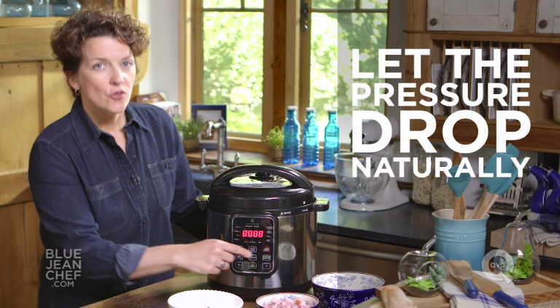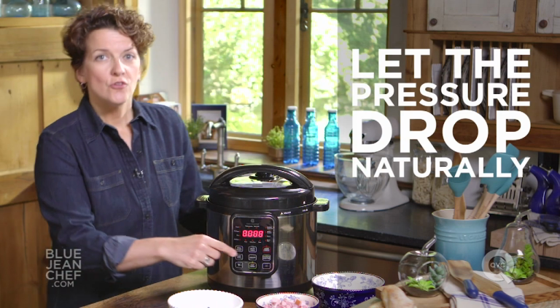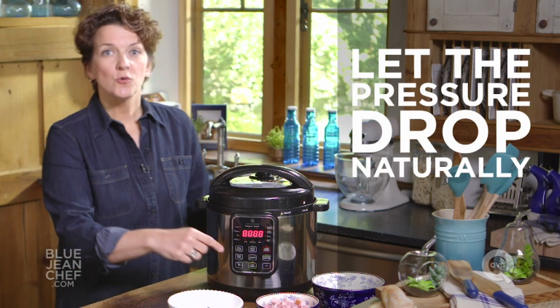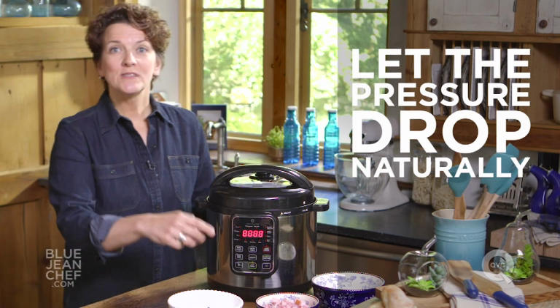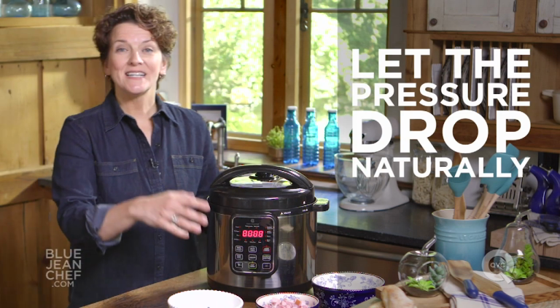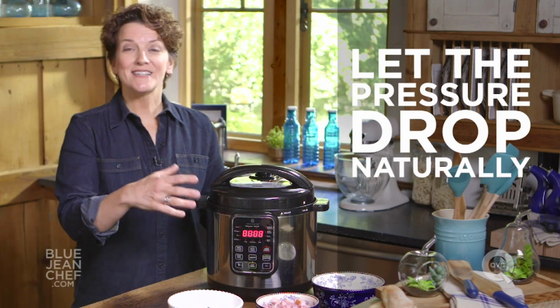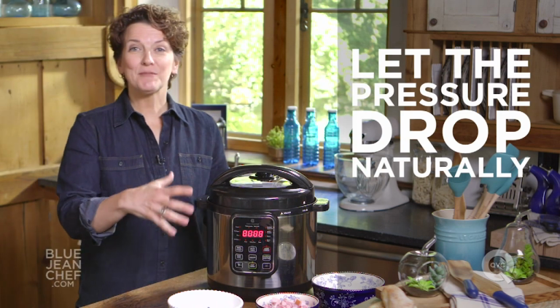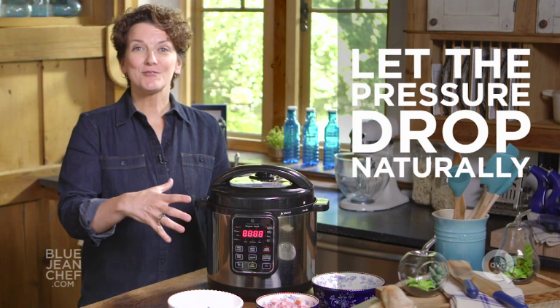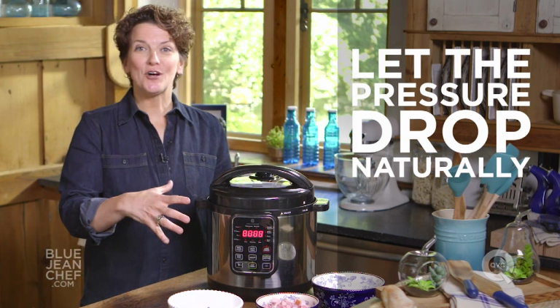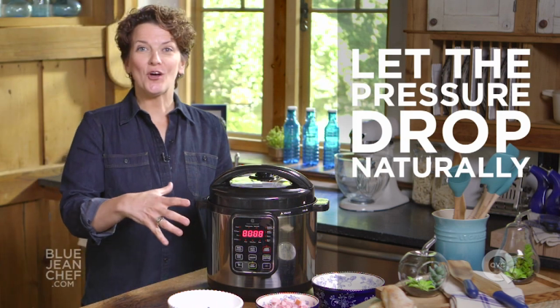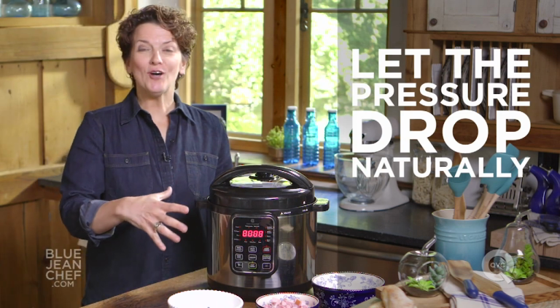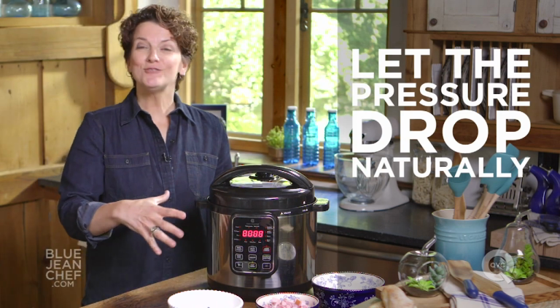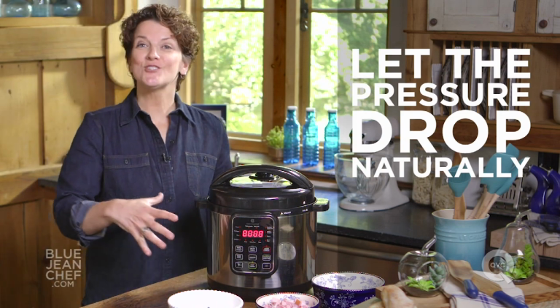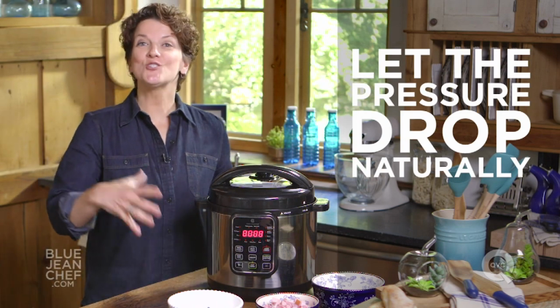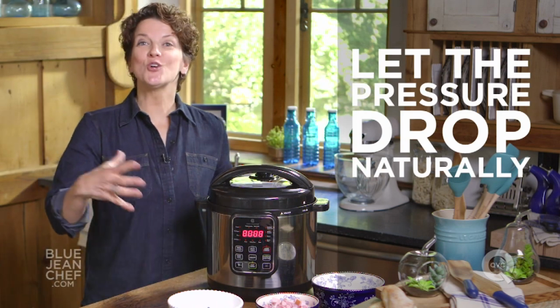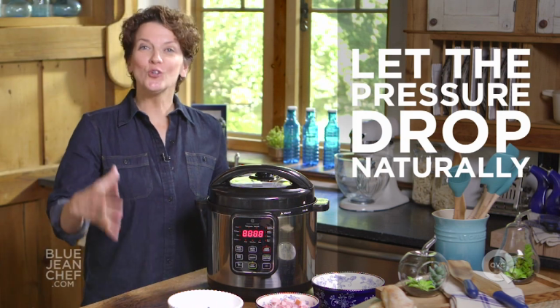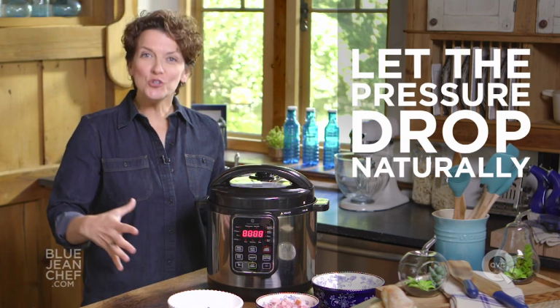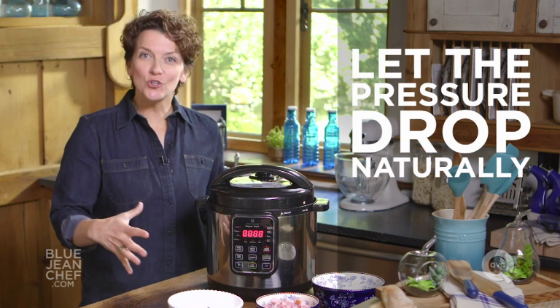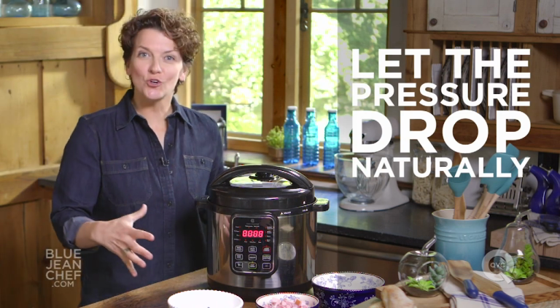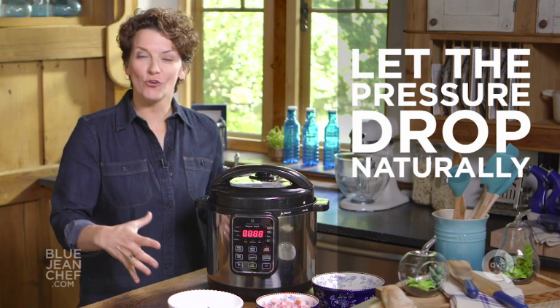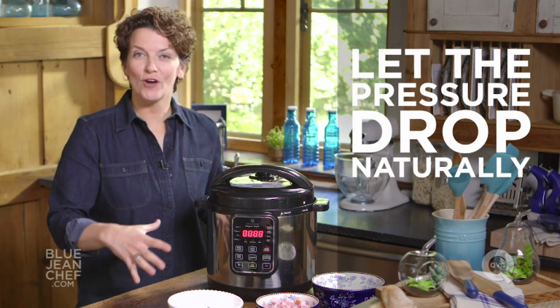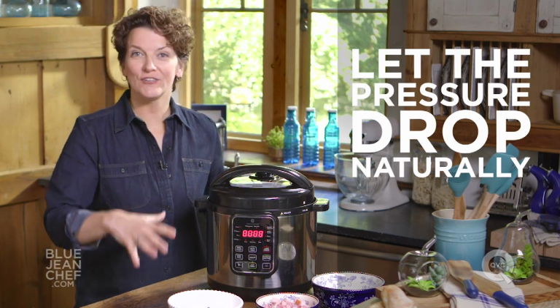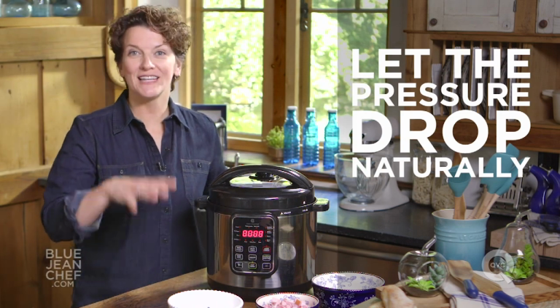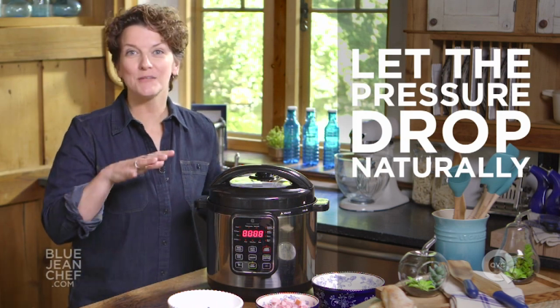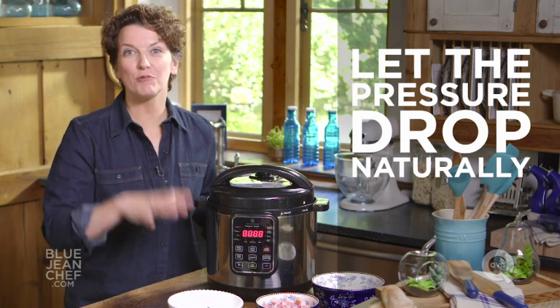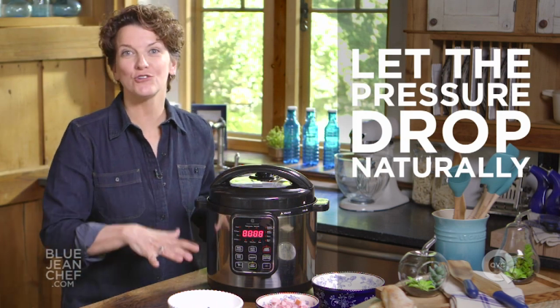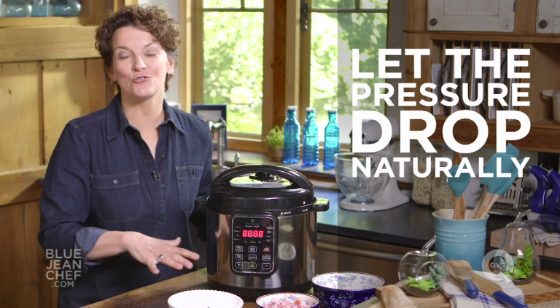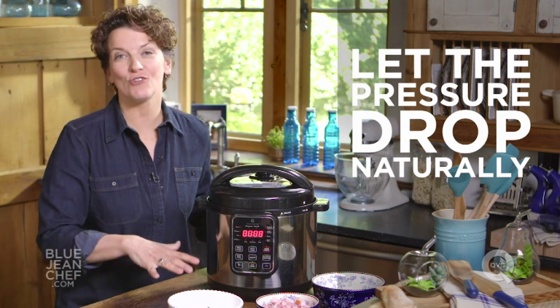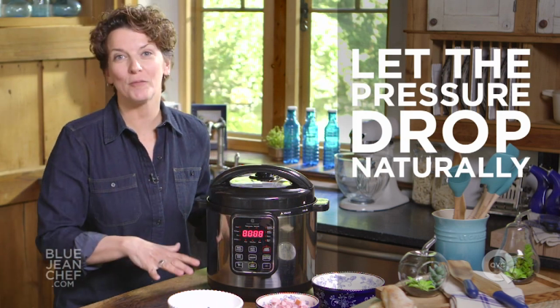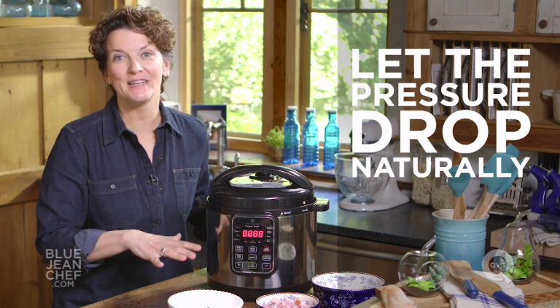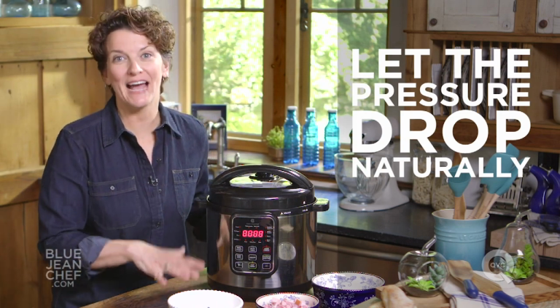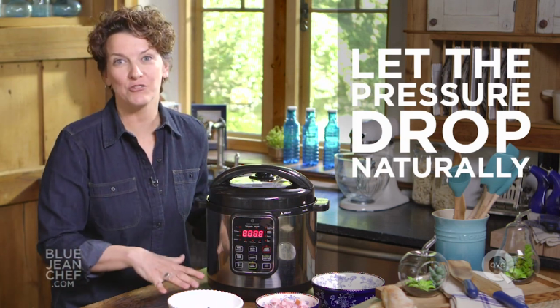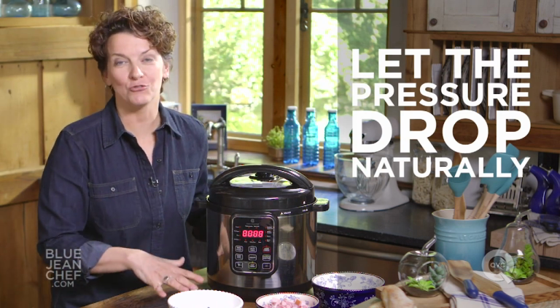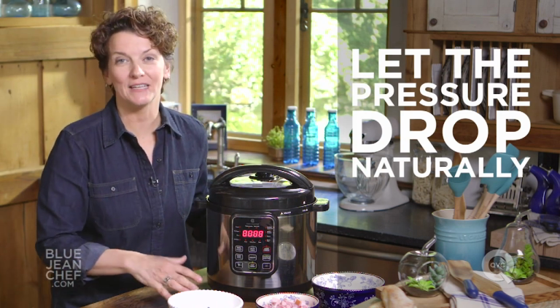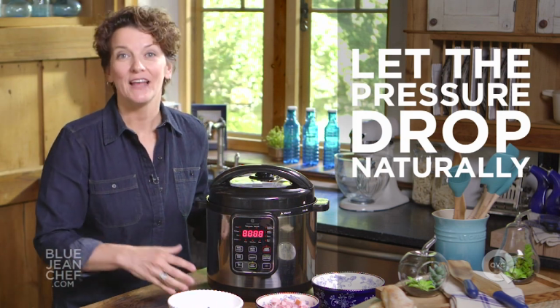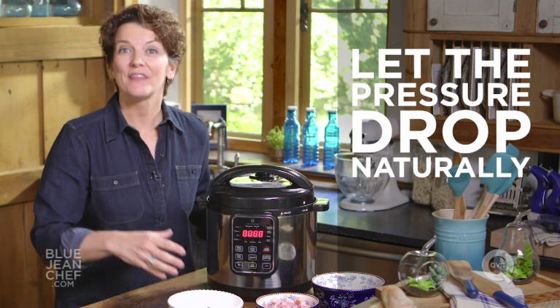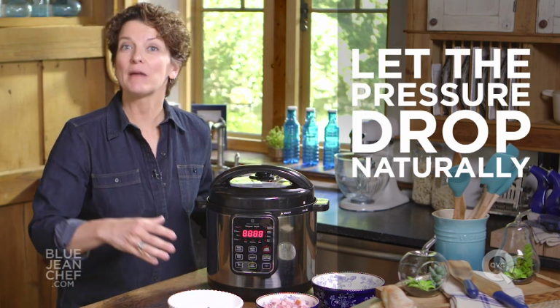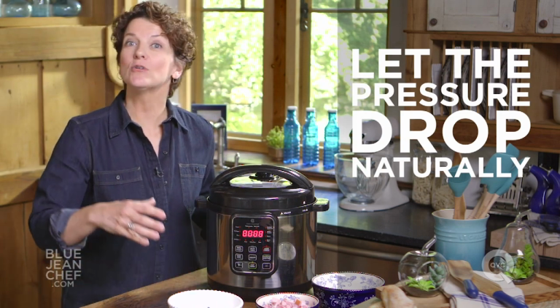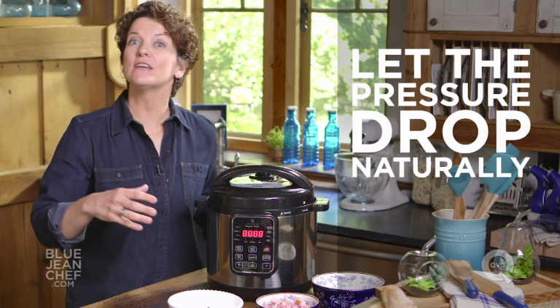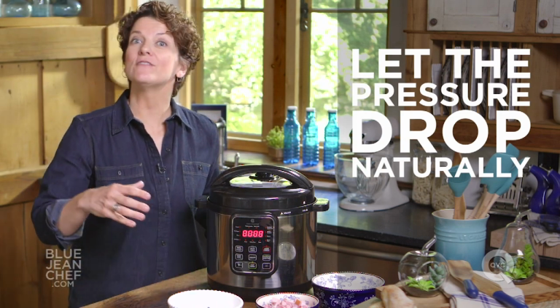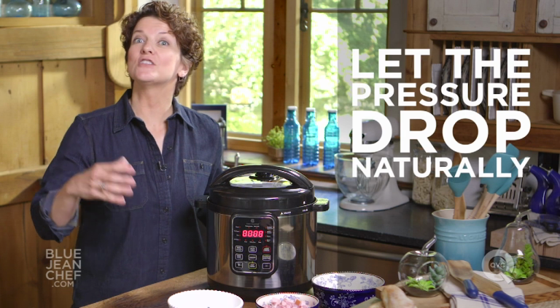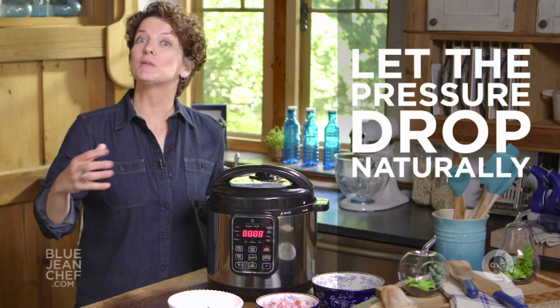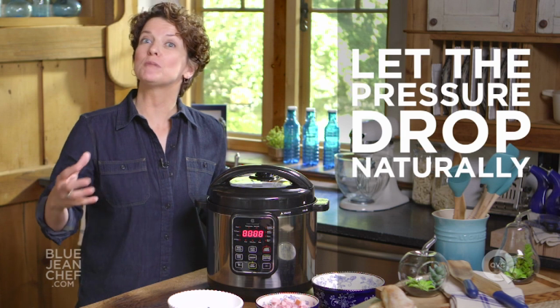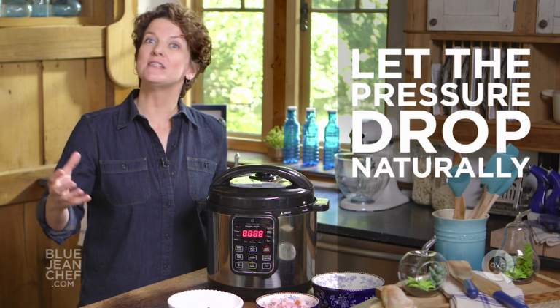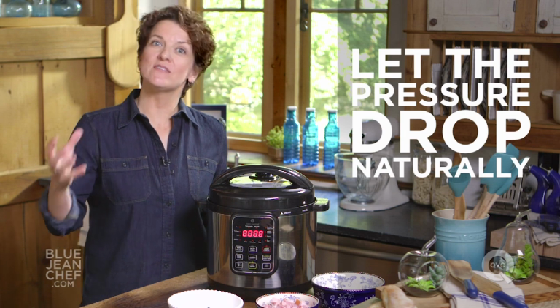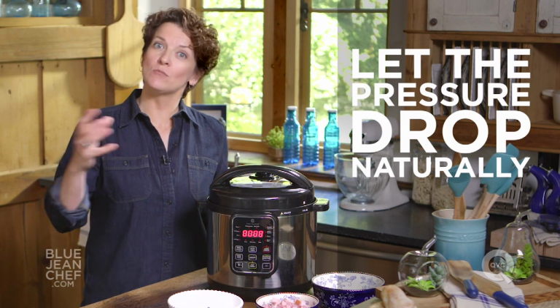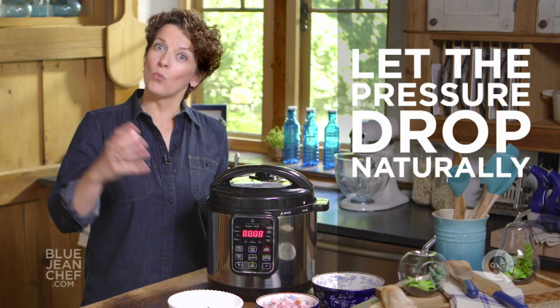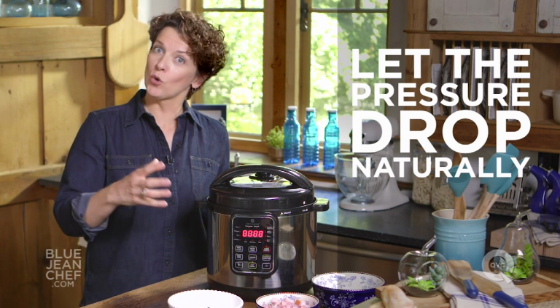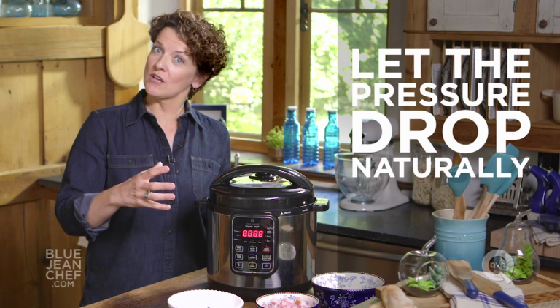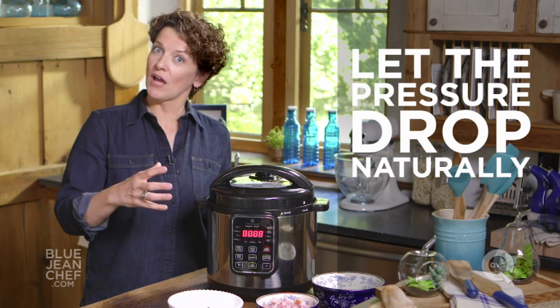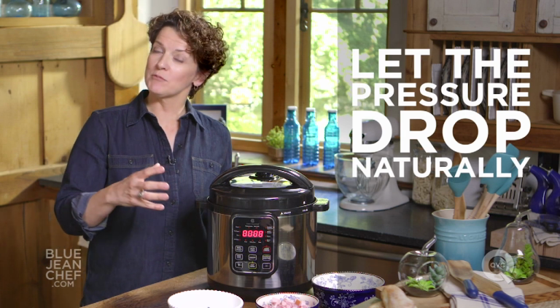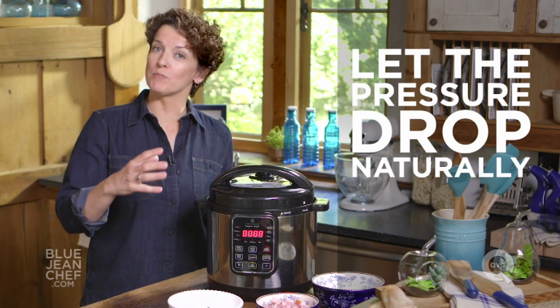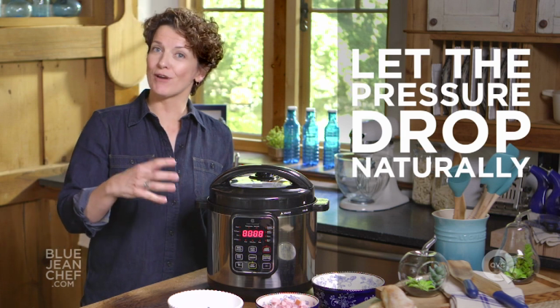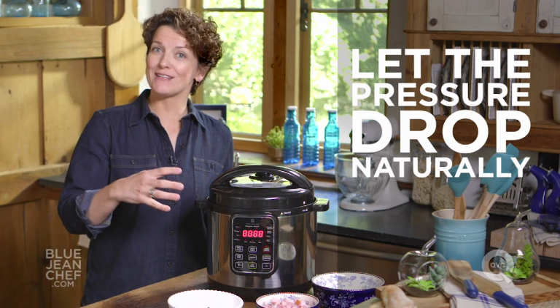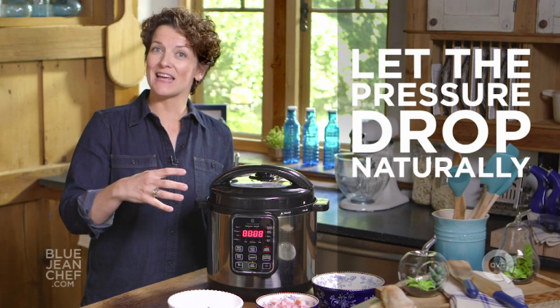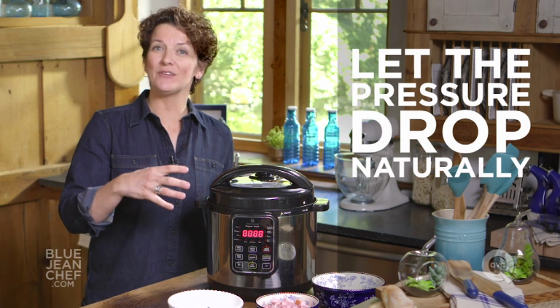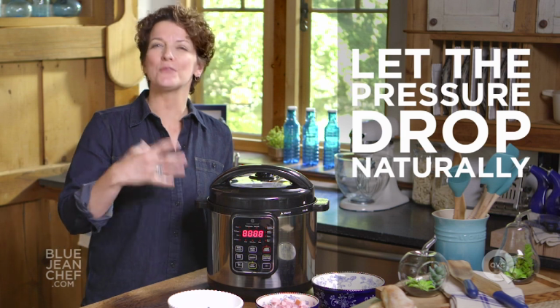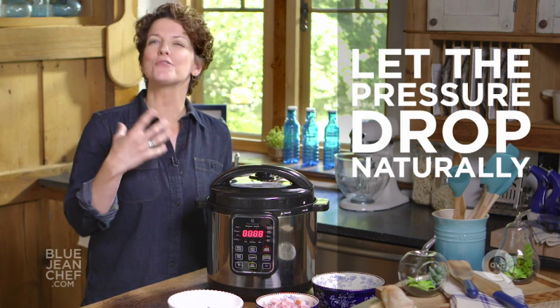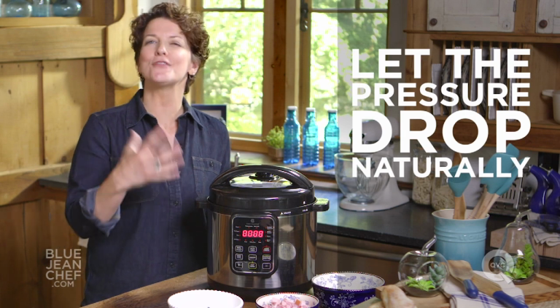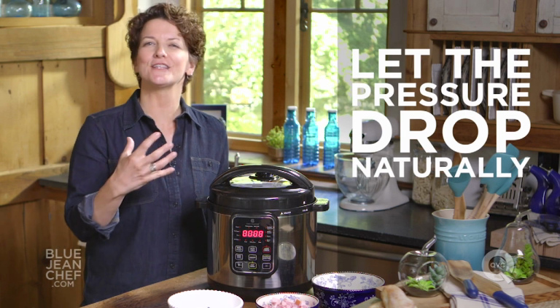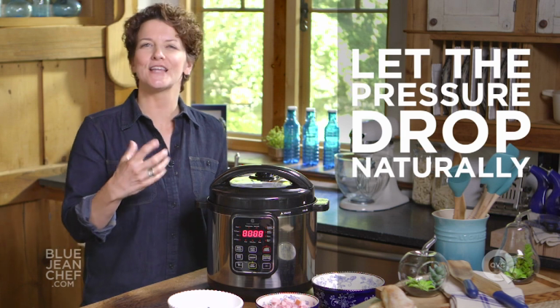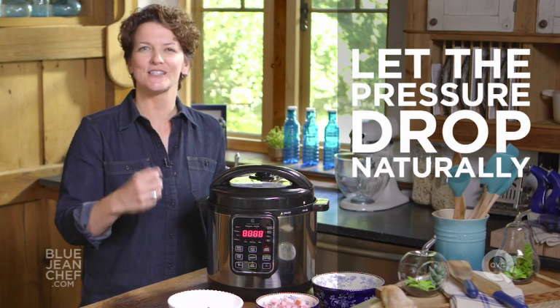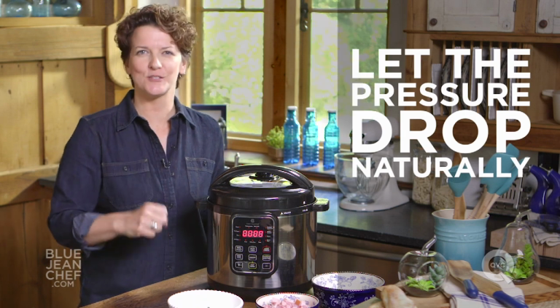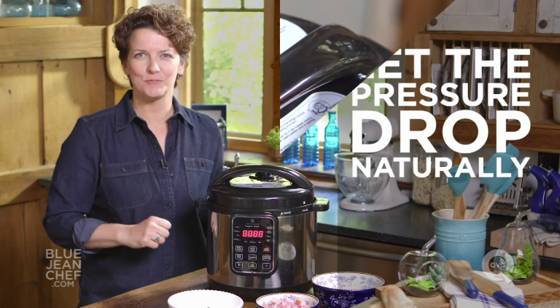Once that timer has gone off, turn the cooker off and let the pressure drop naturally. That will give the split peas even more time to break down and thicken the soup.